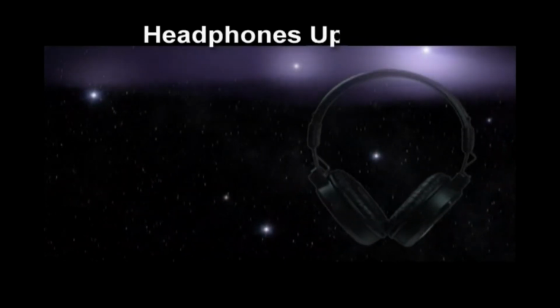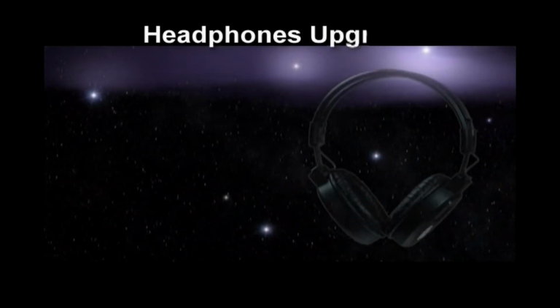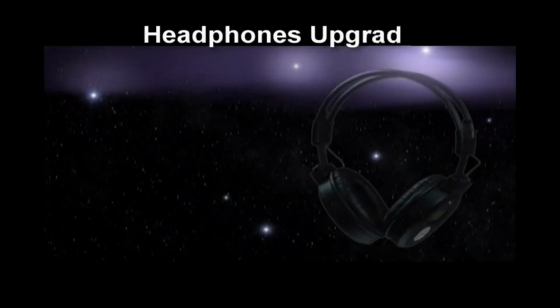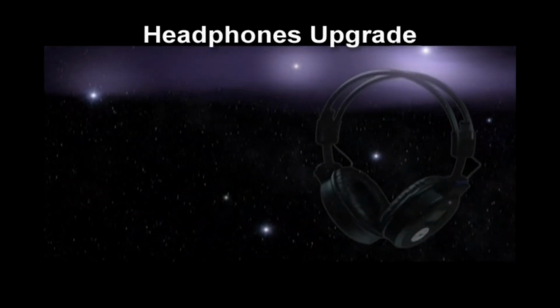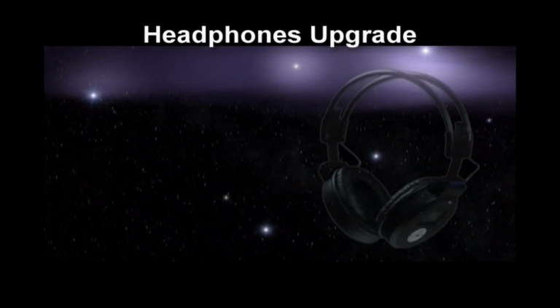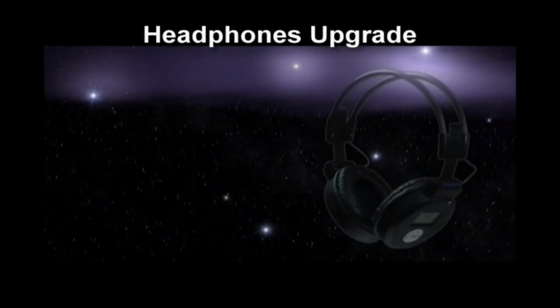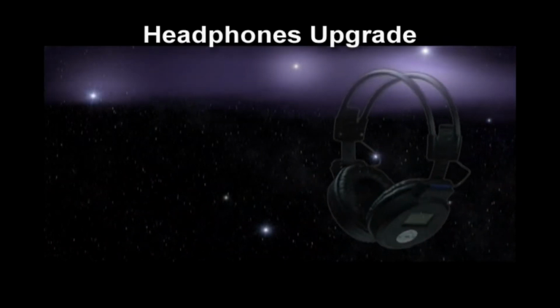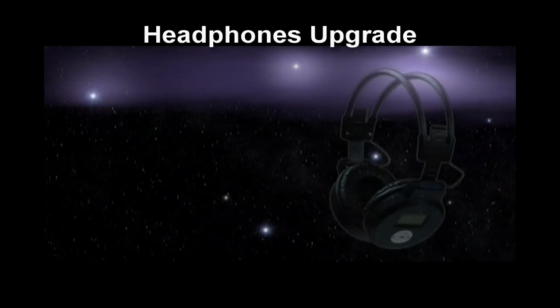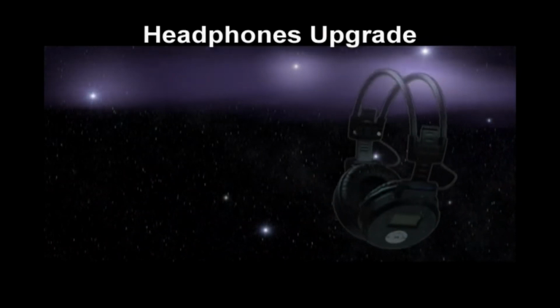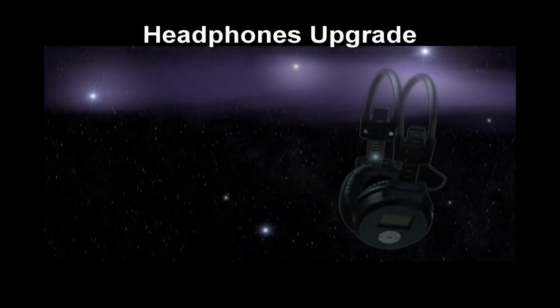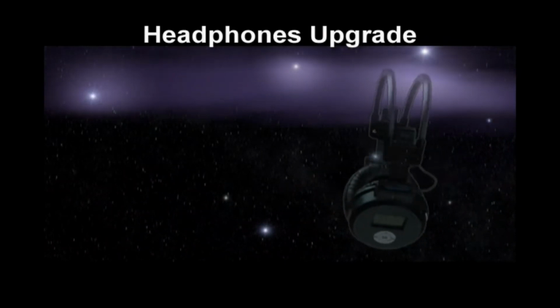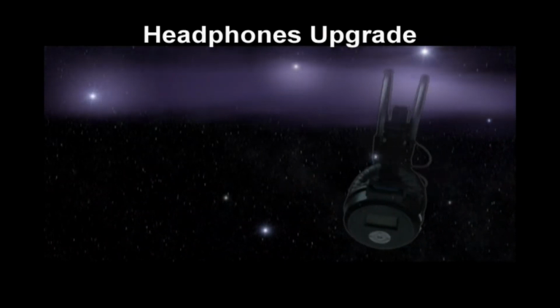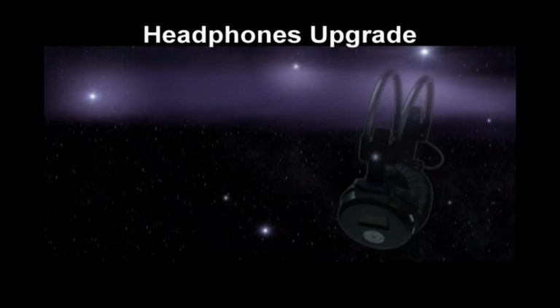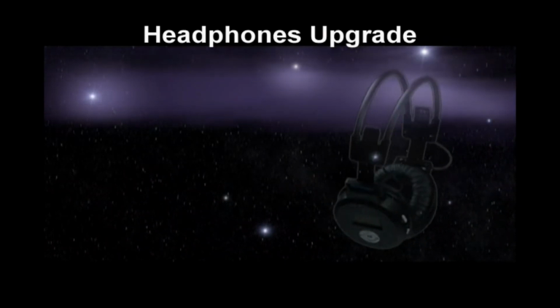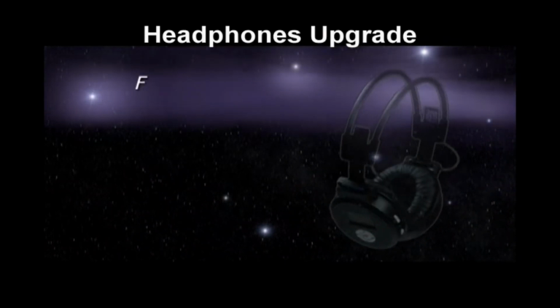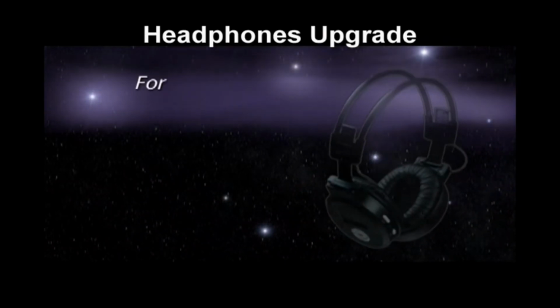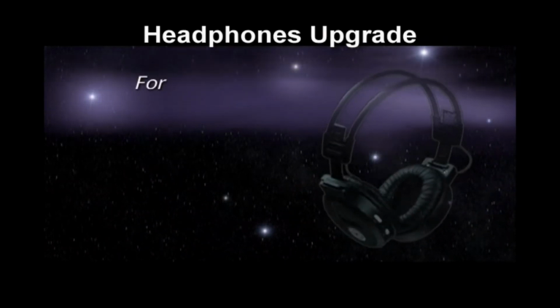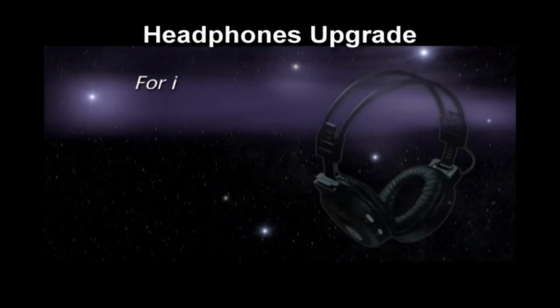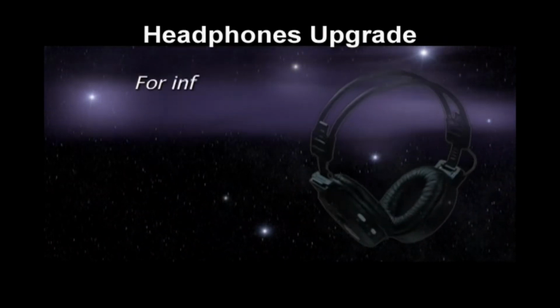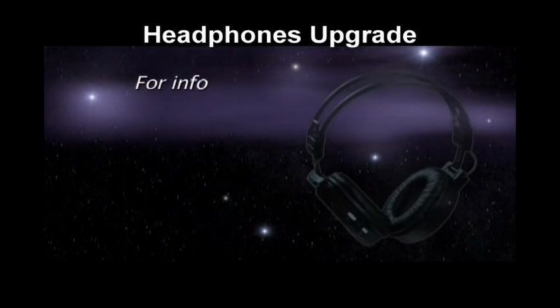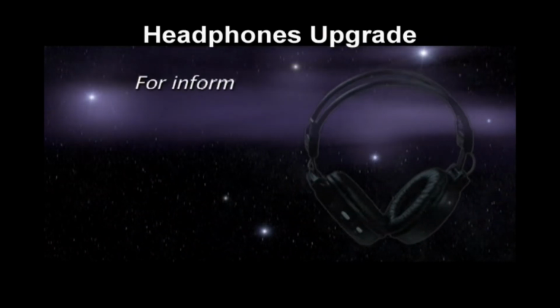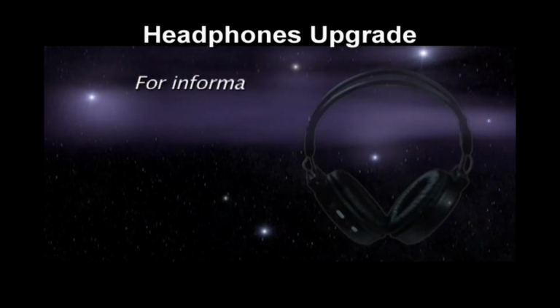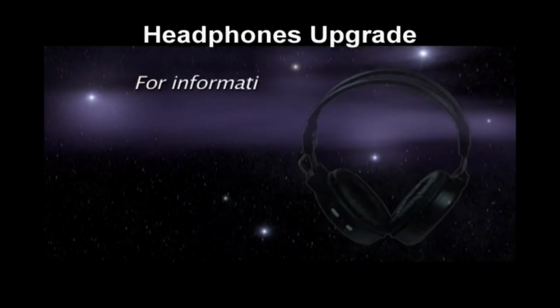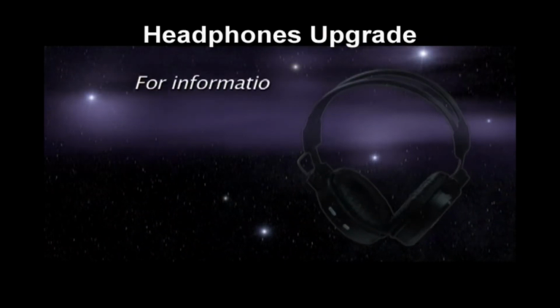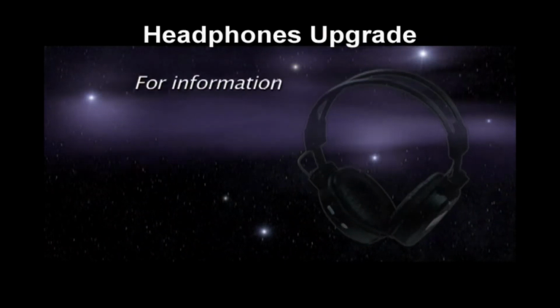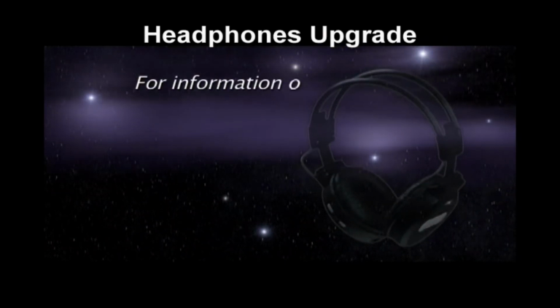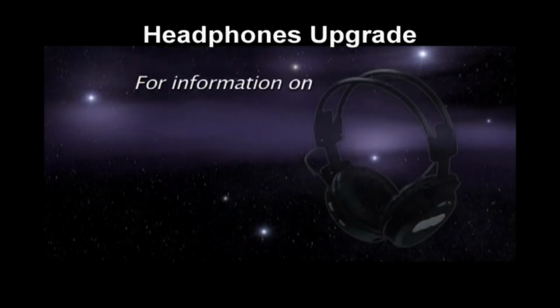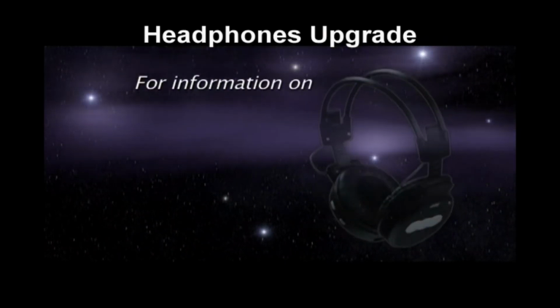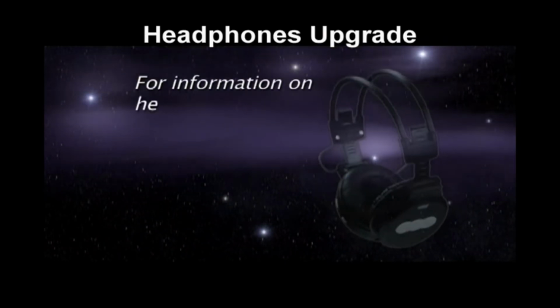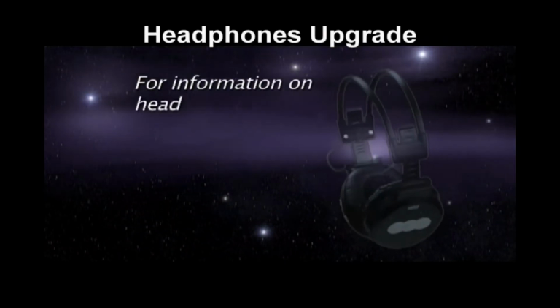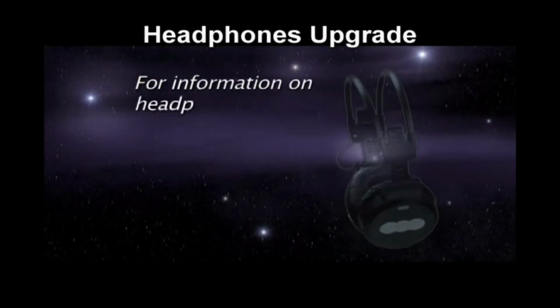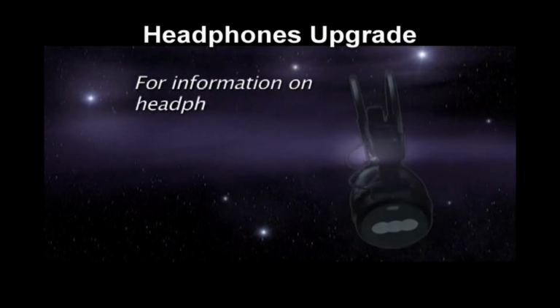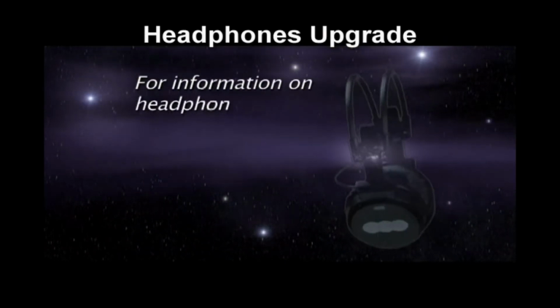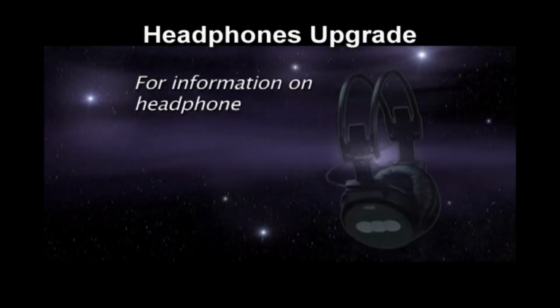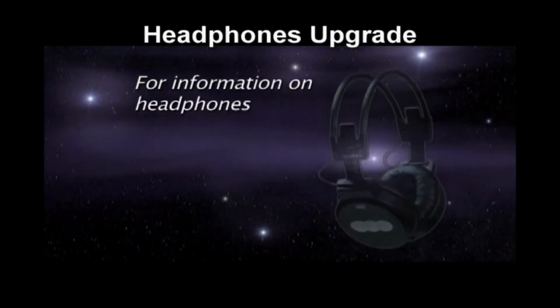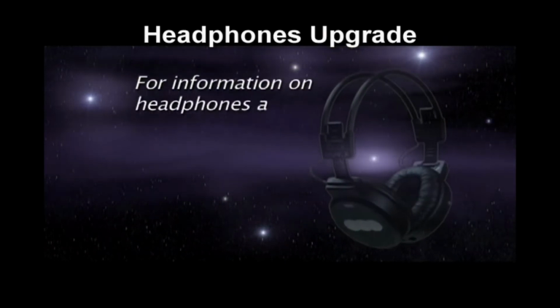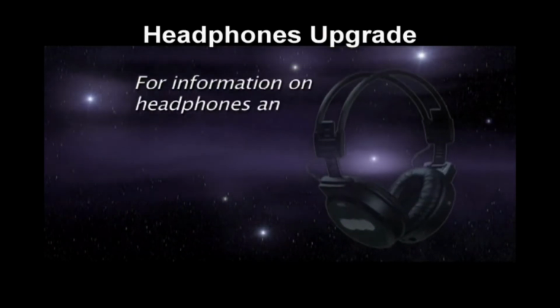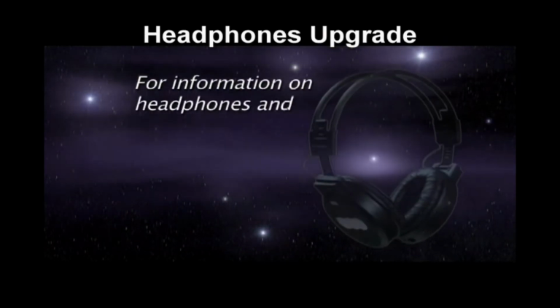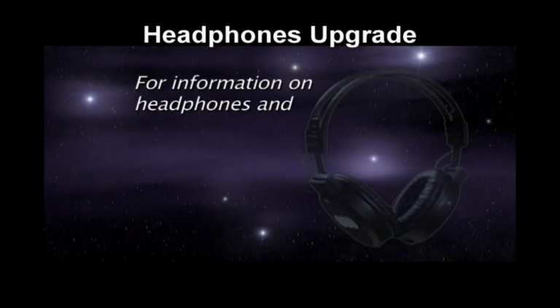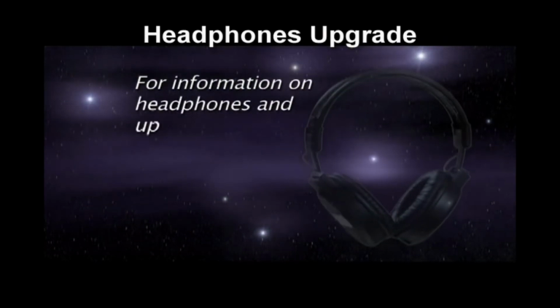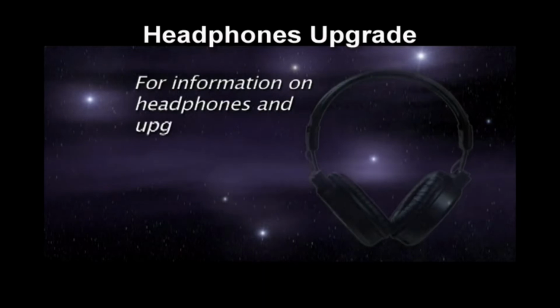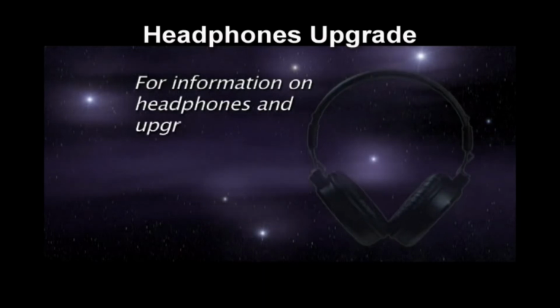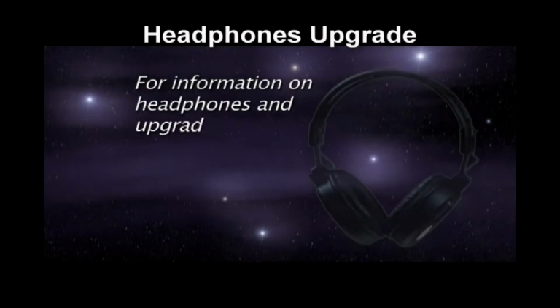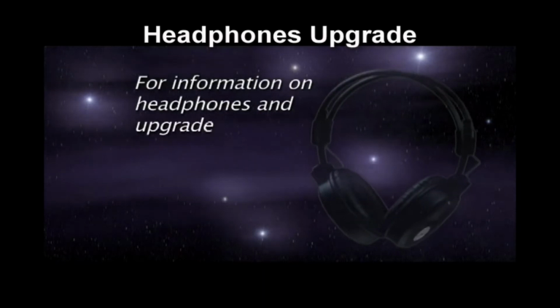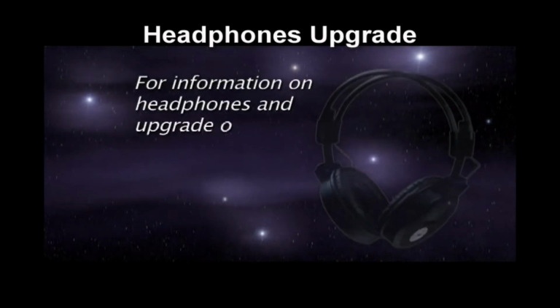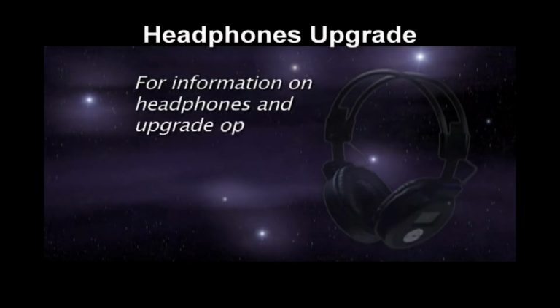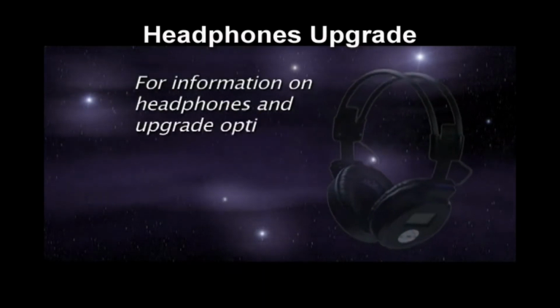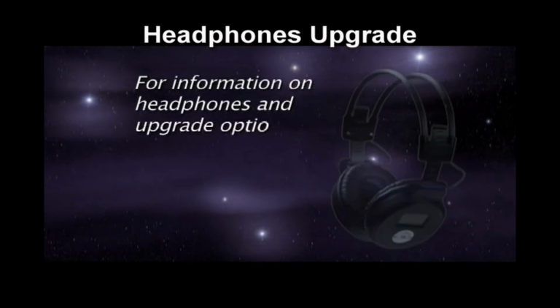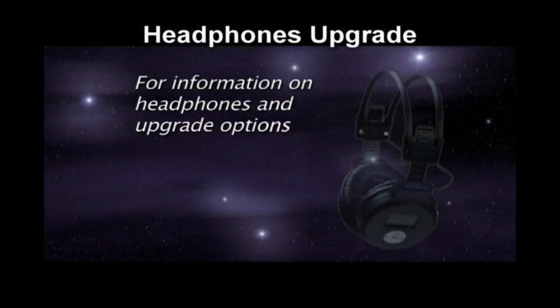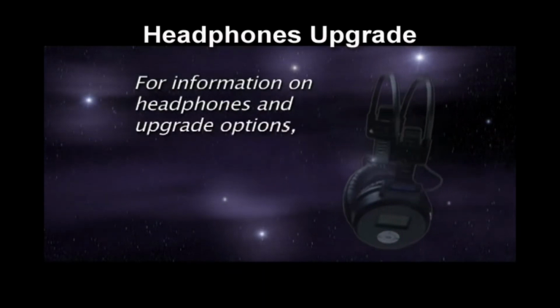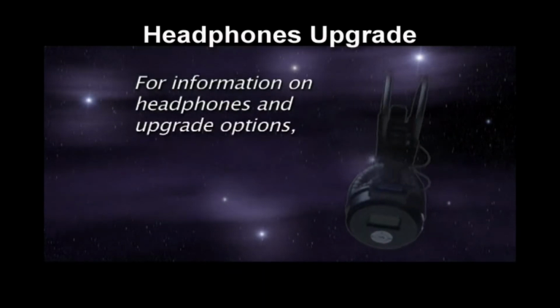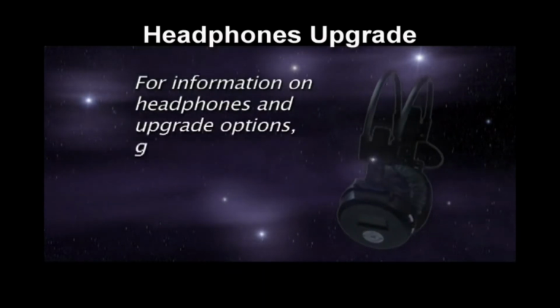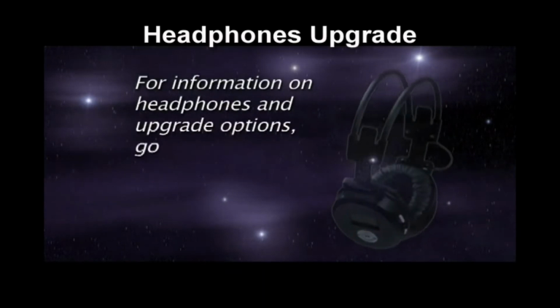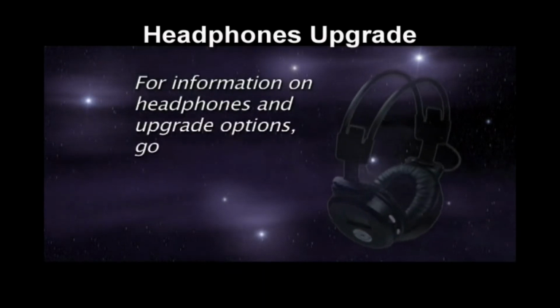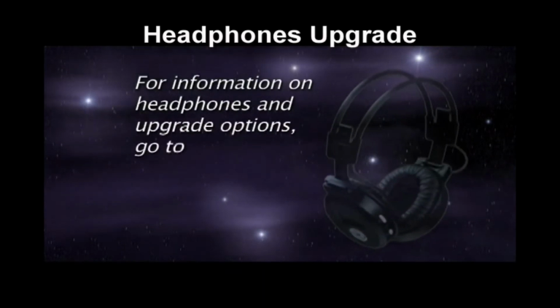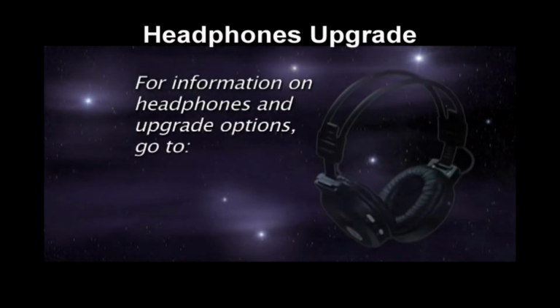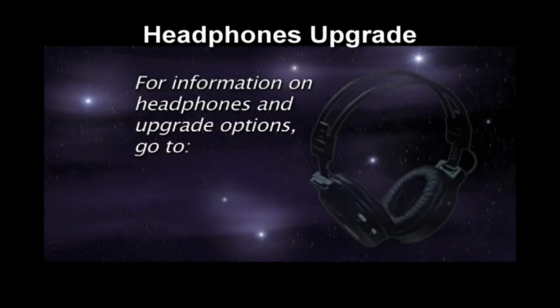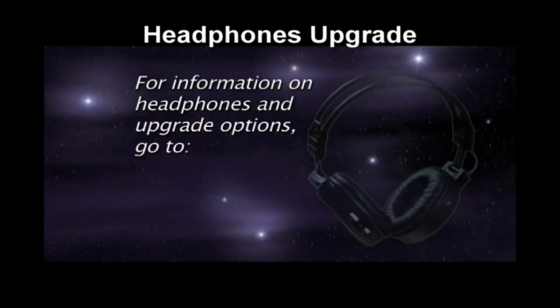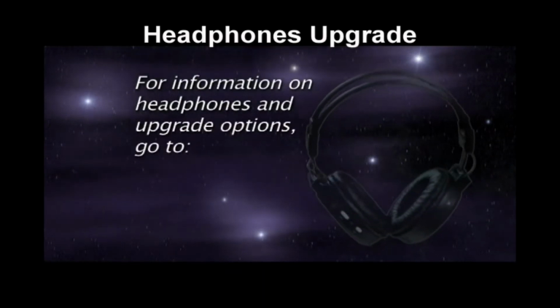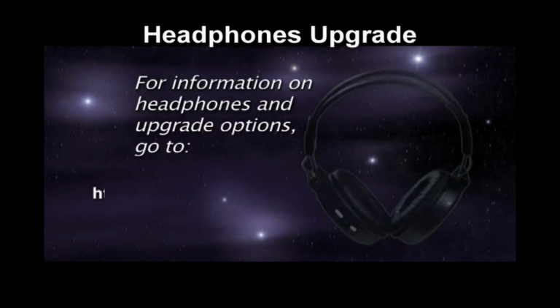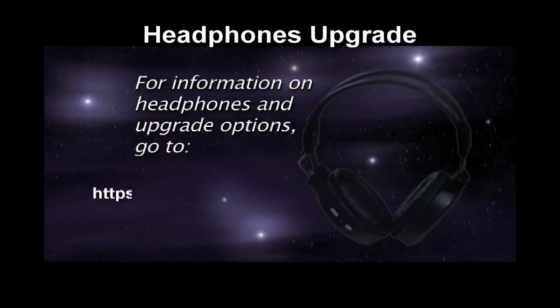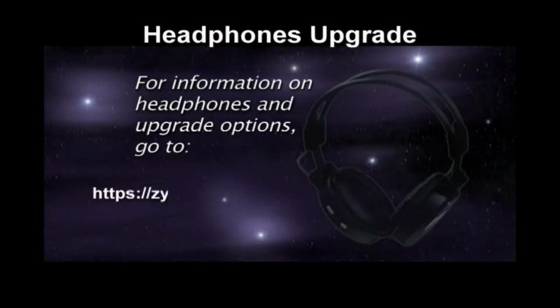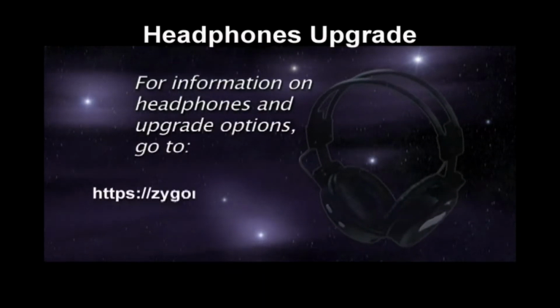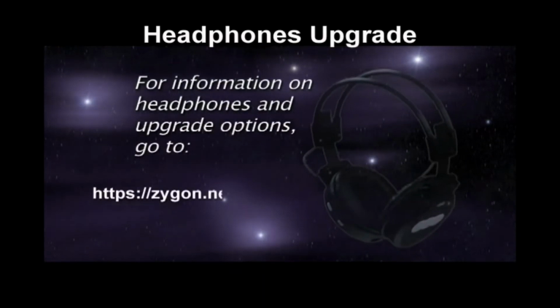For information about headphones and upgrade options, go to zygon.net, upgrade your headphones.